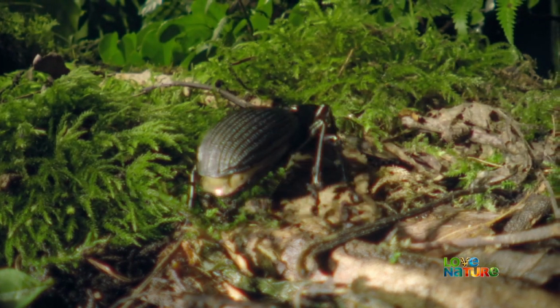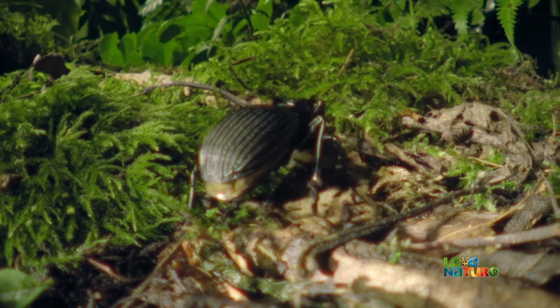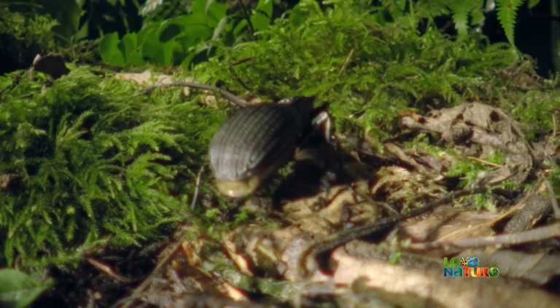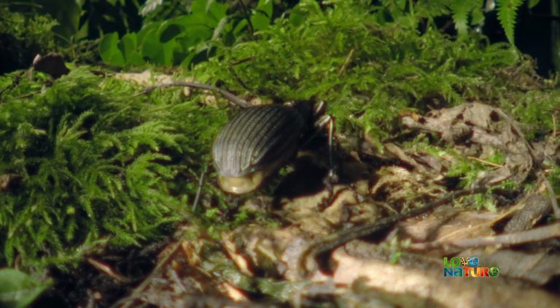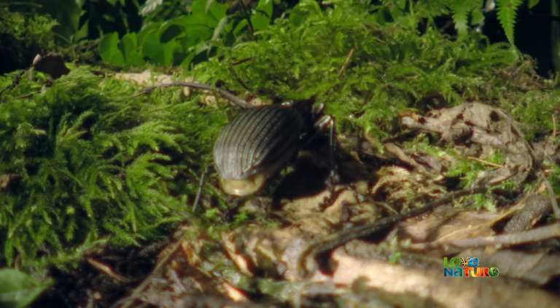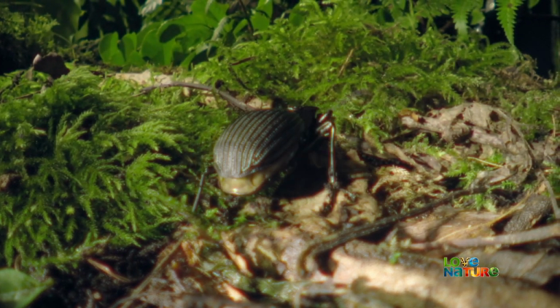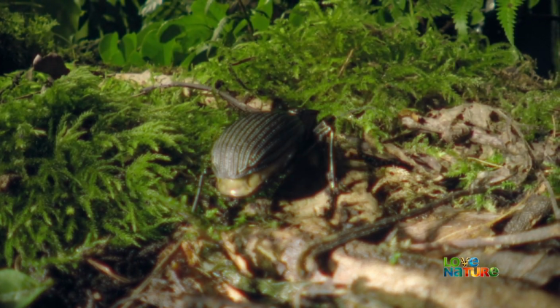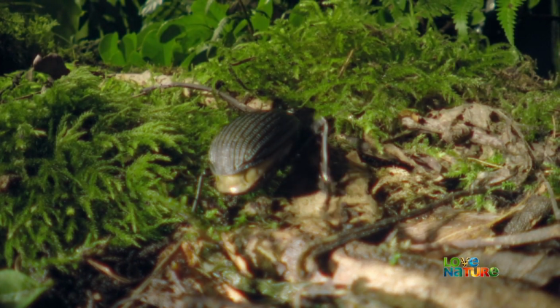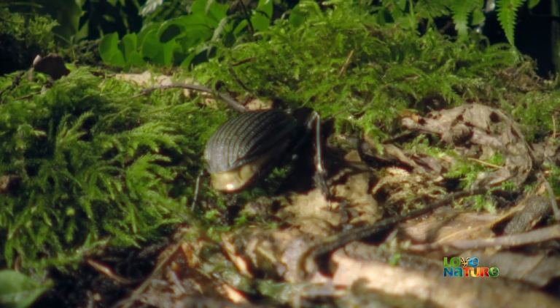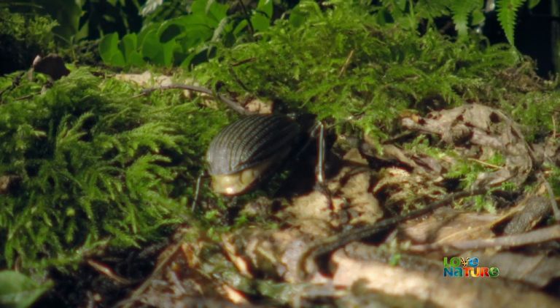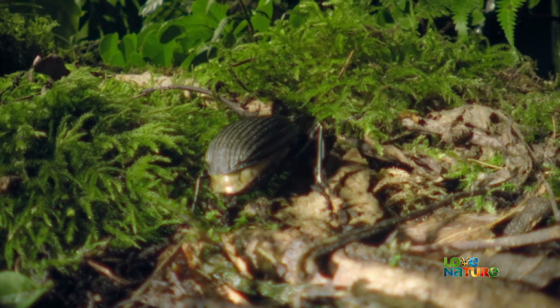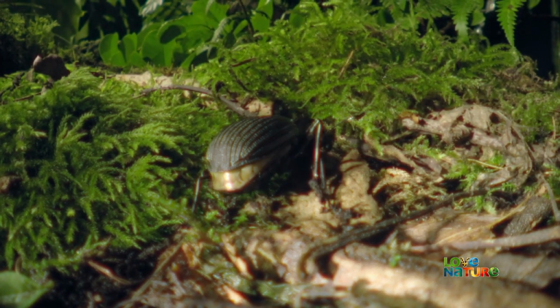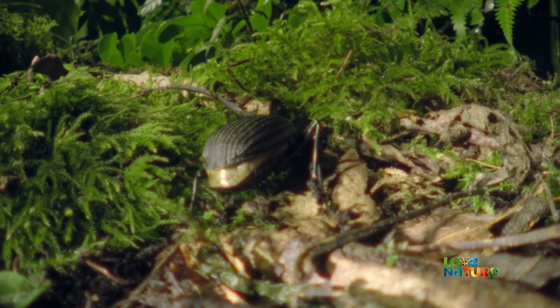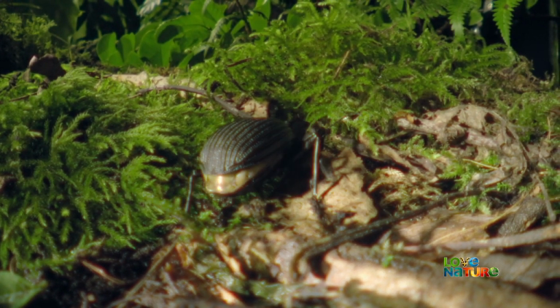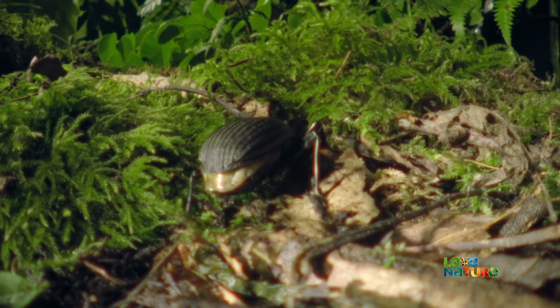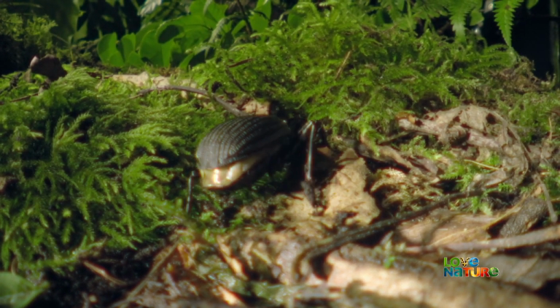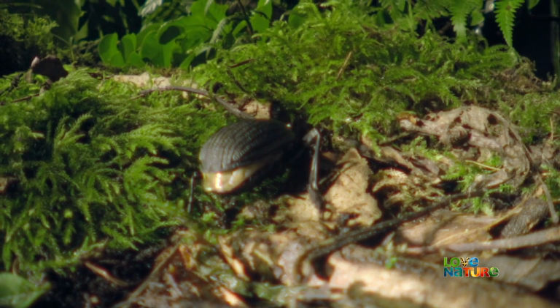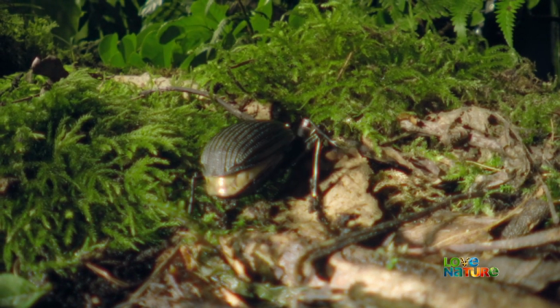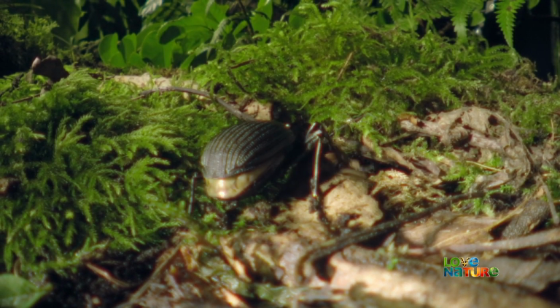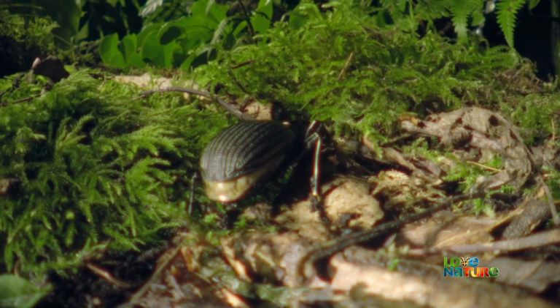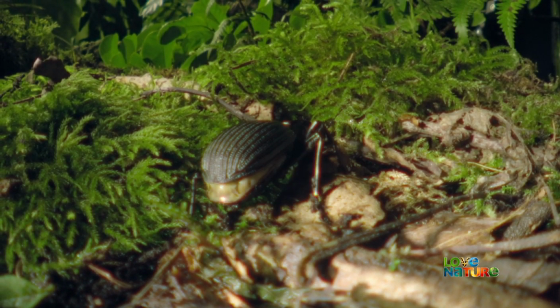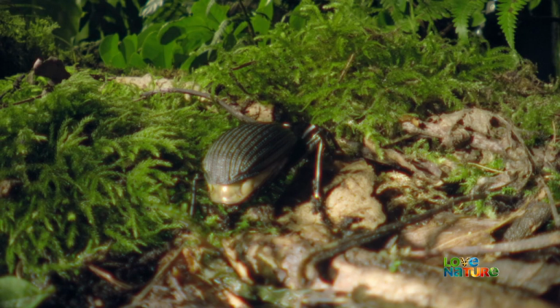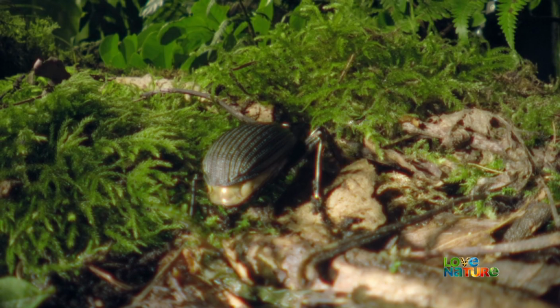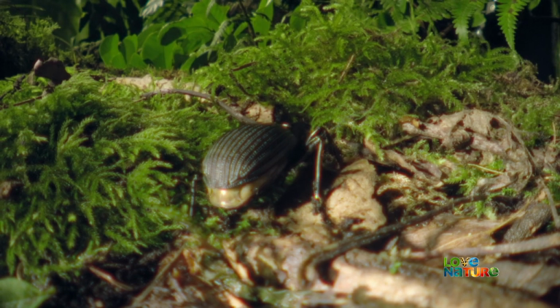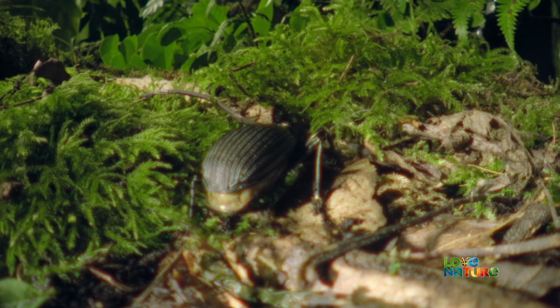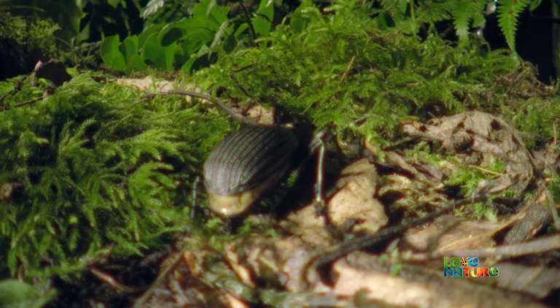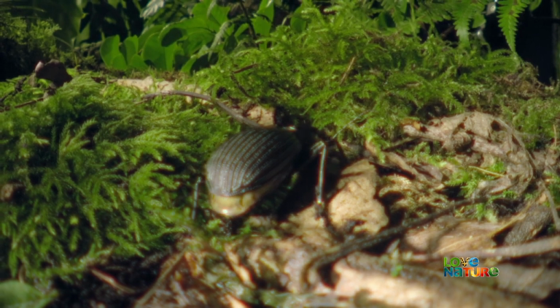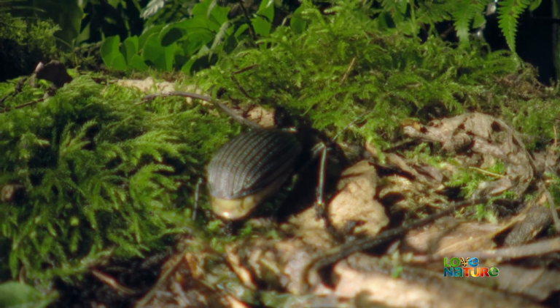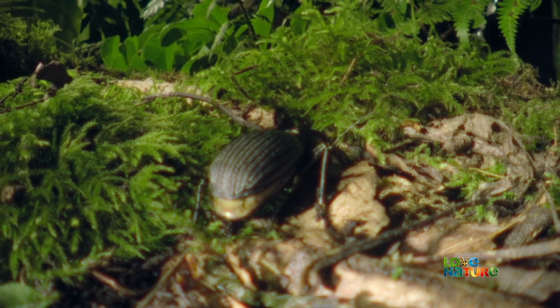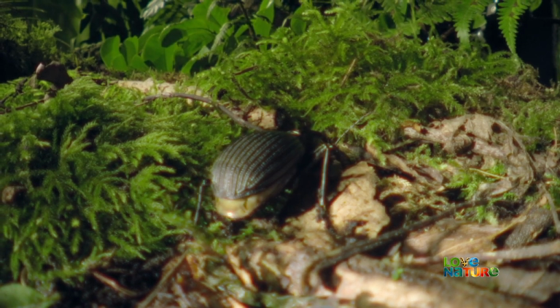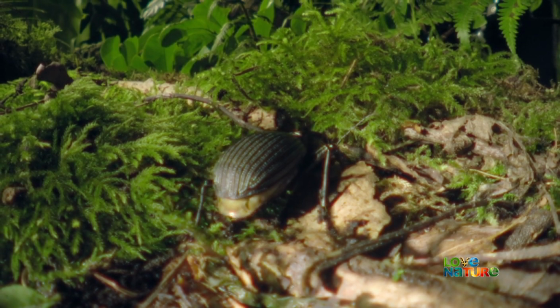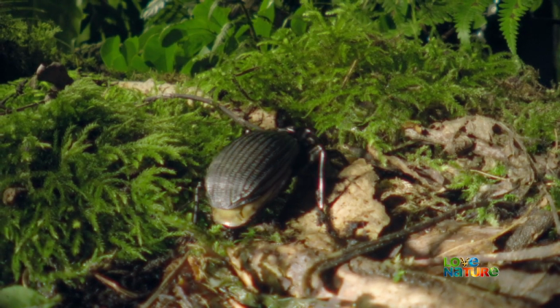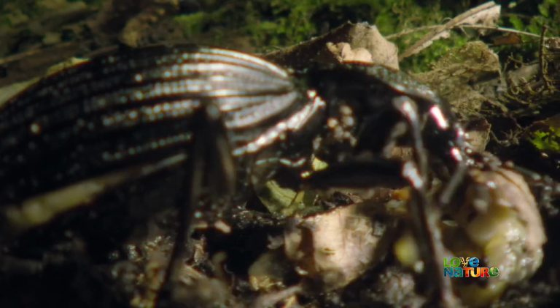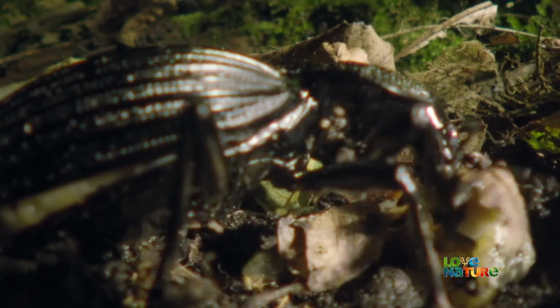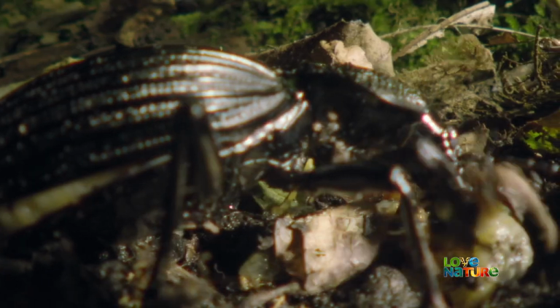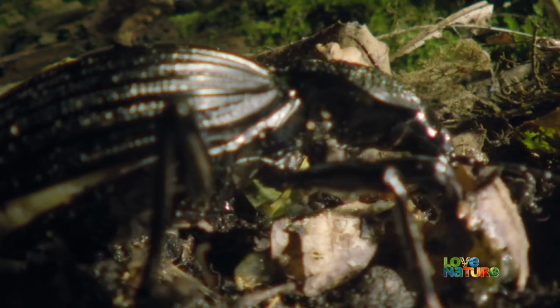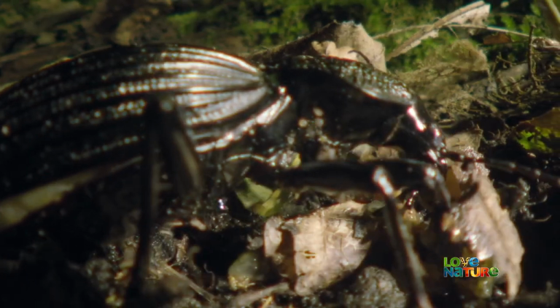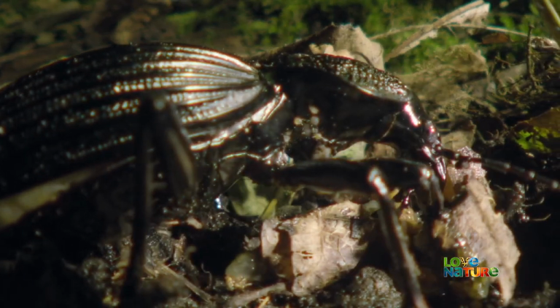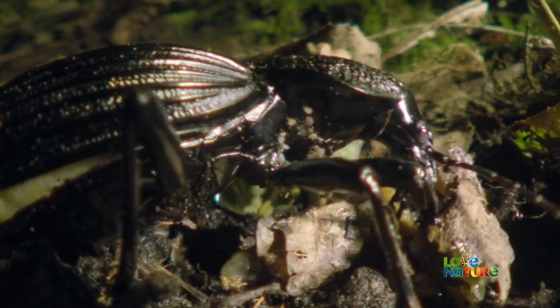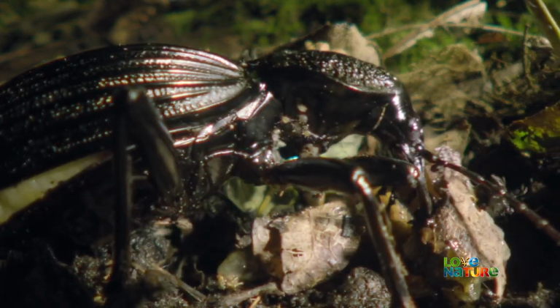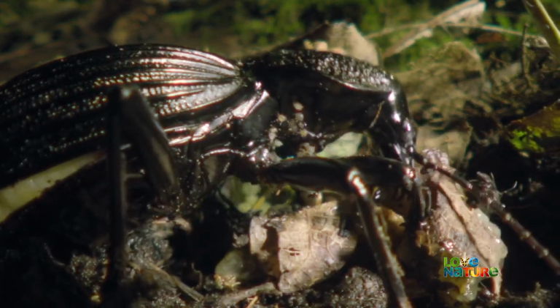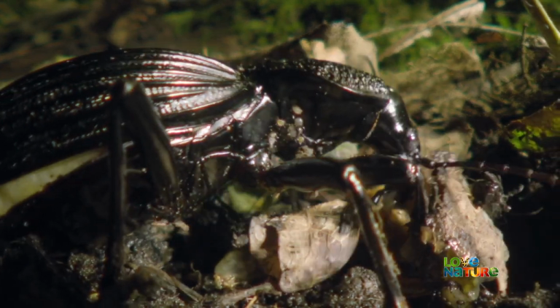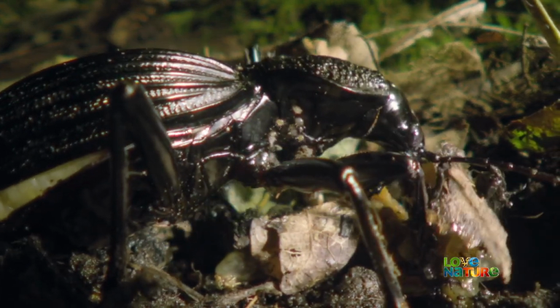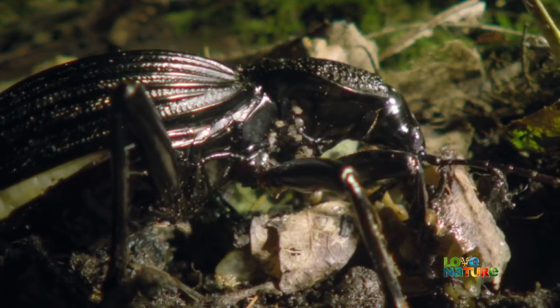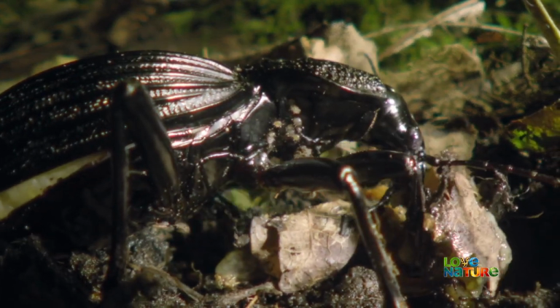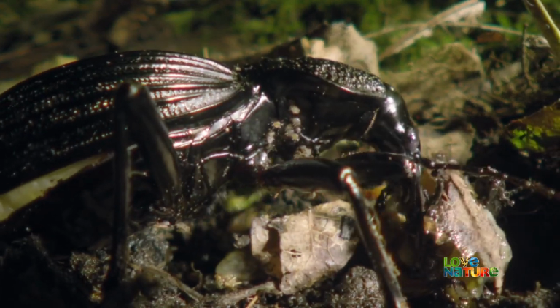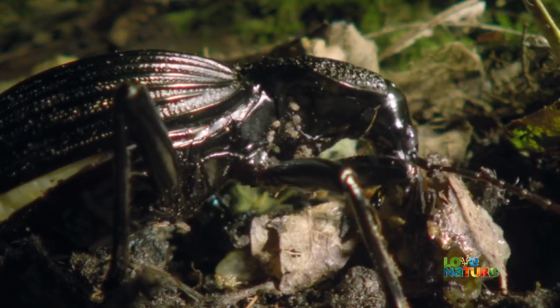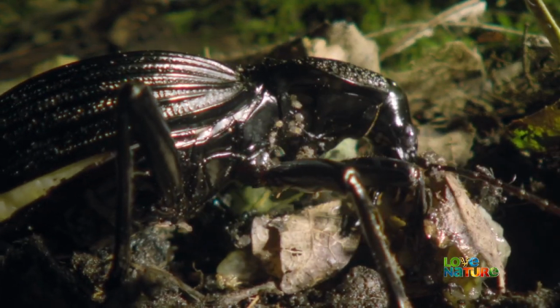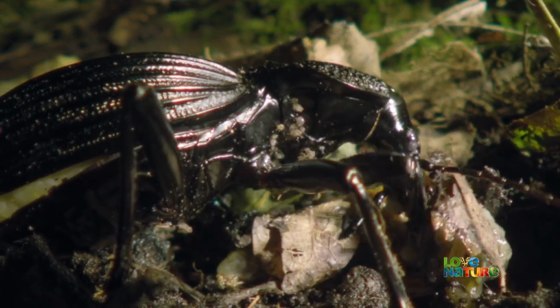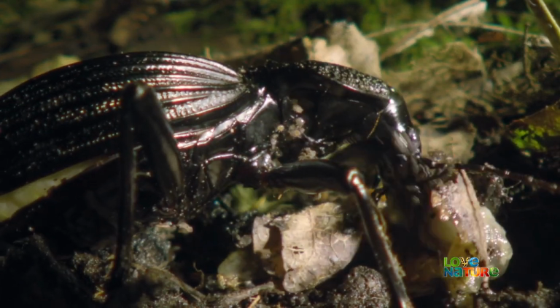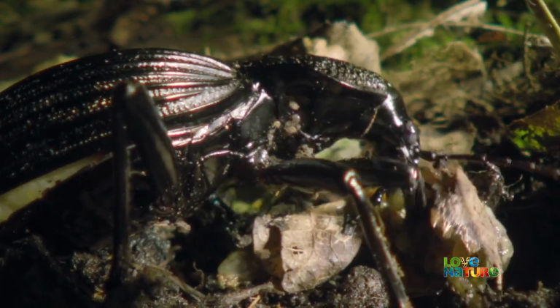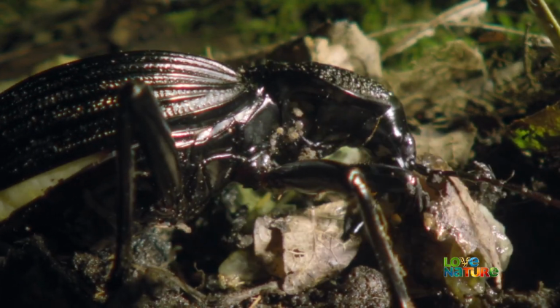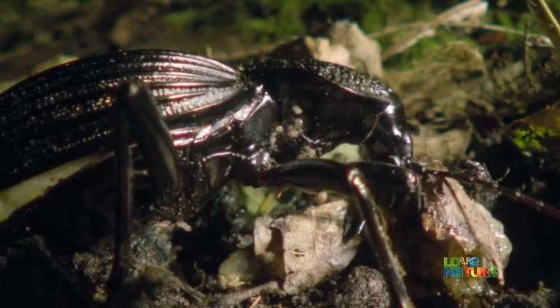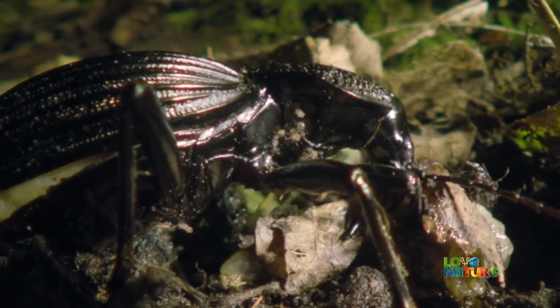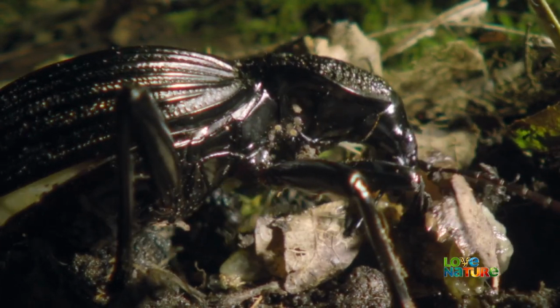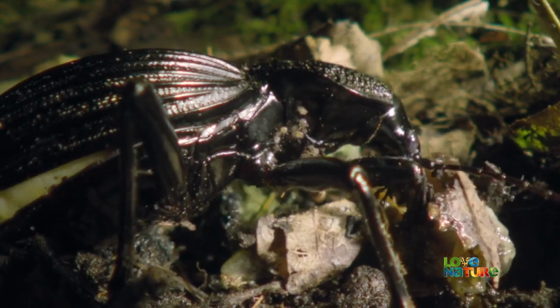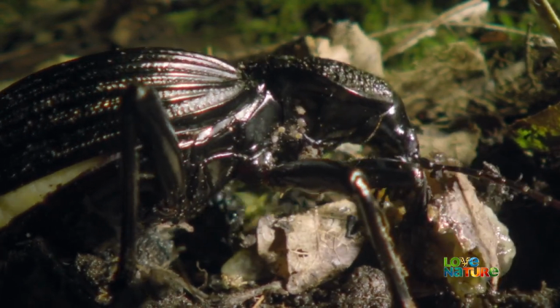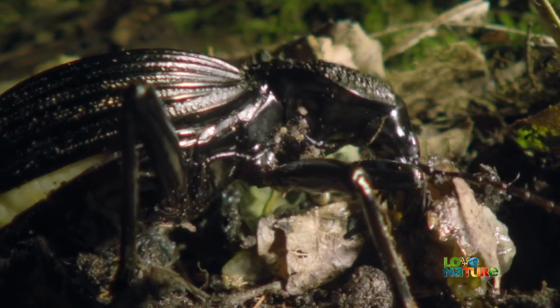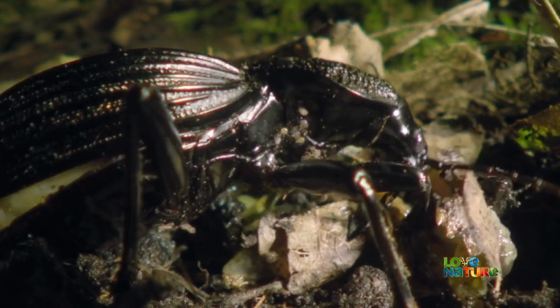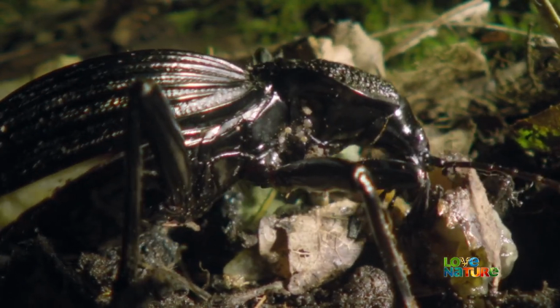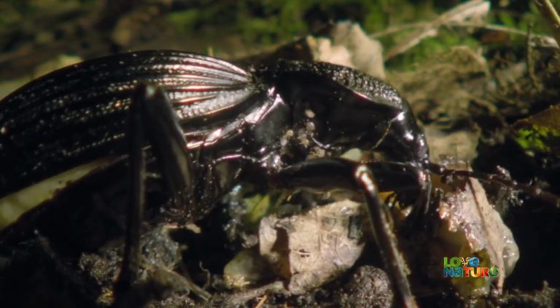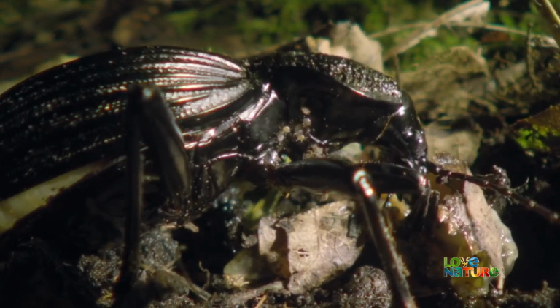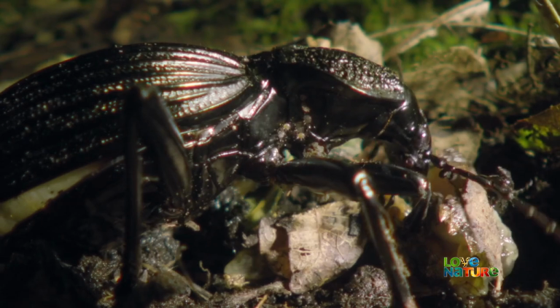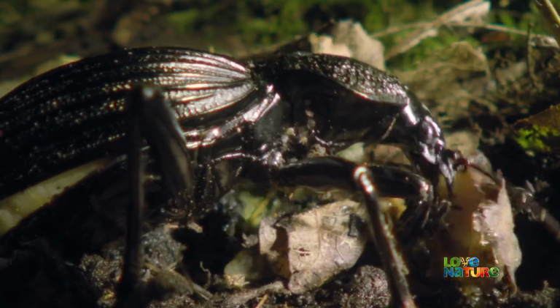So, after it finishes a meal, it finds a napkin to wipe itself clean. This bit of leaf will do nicely.